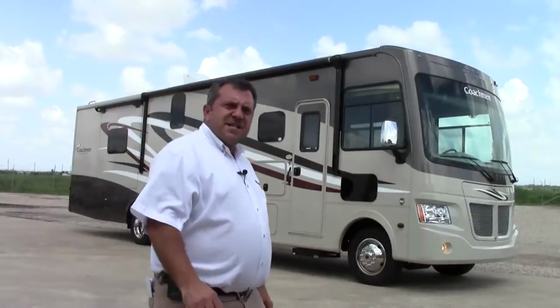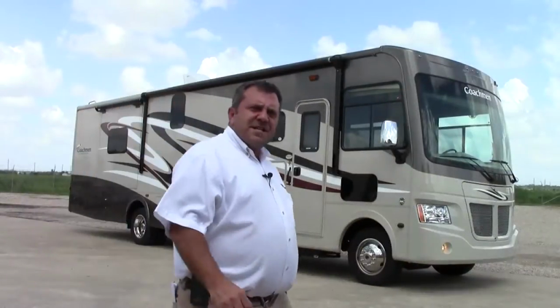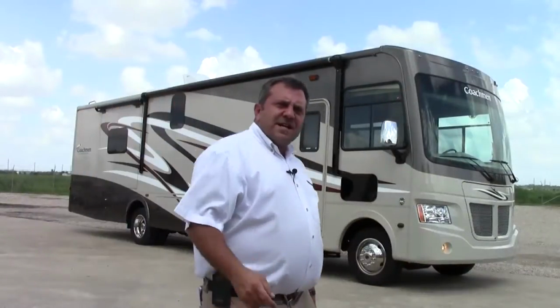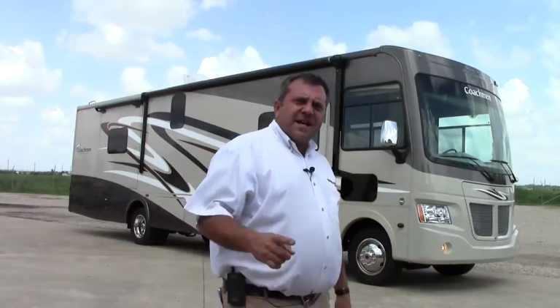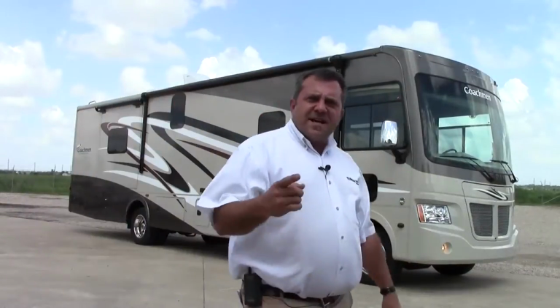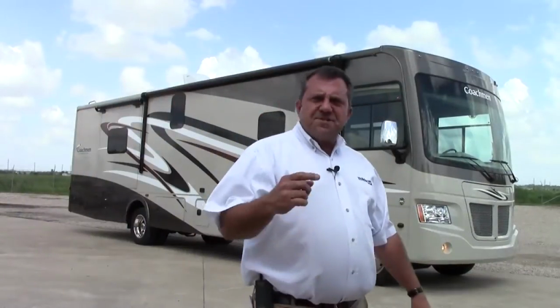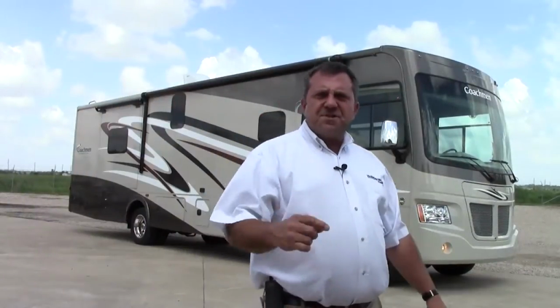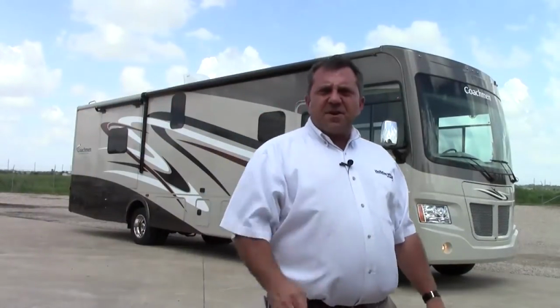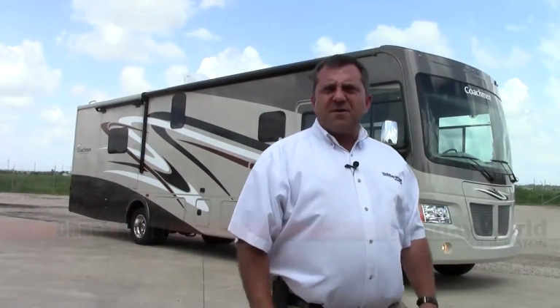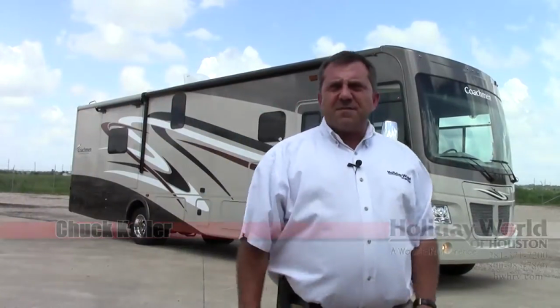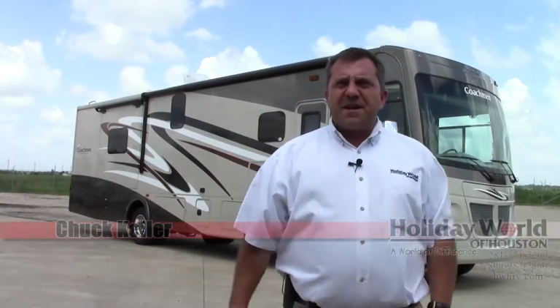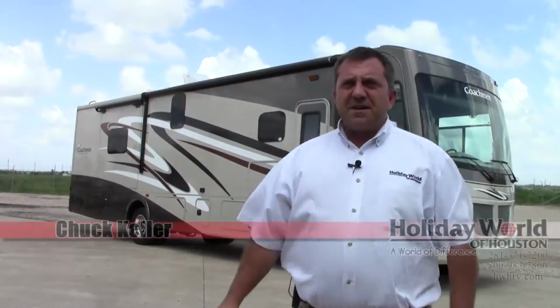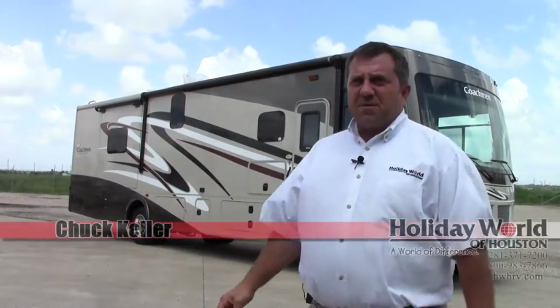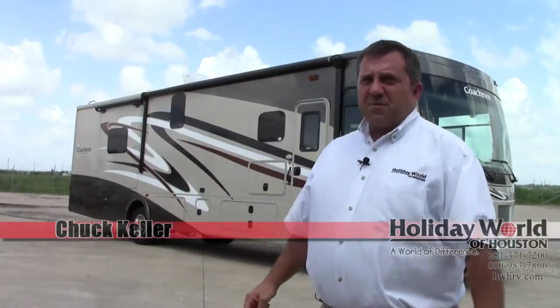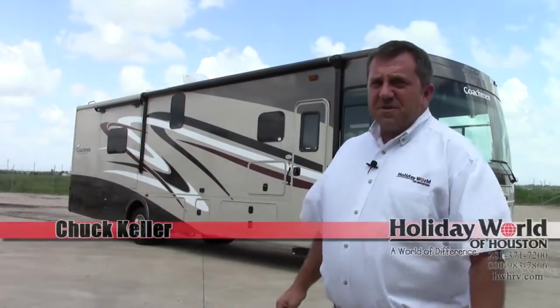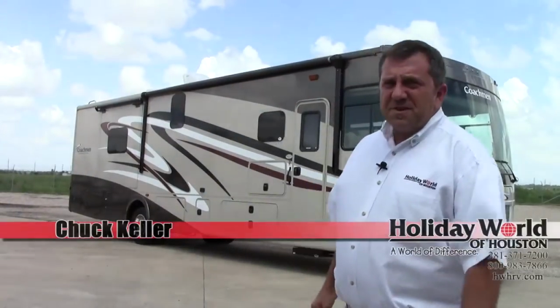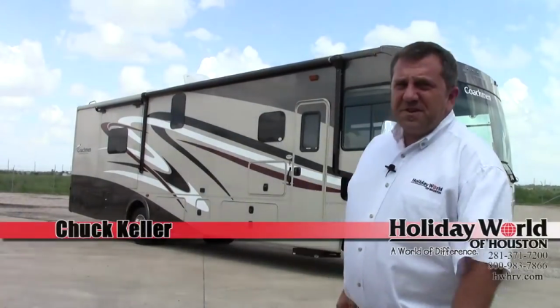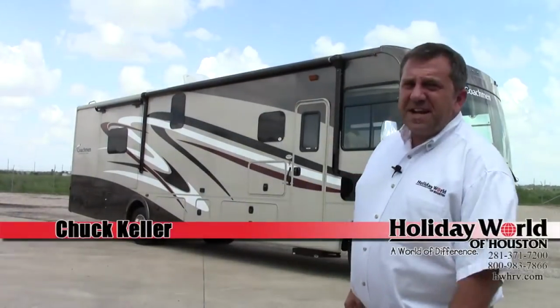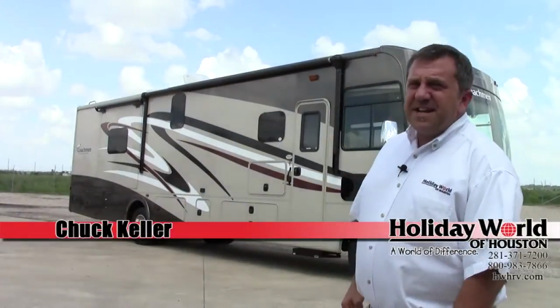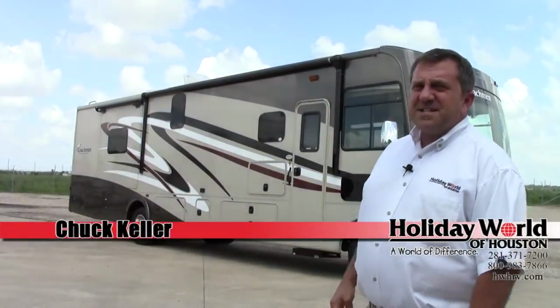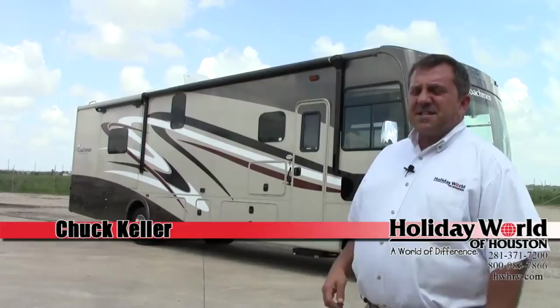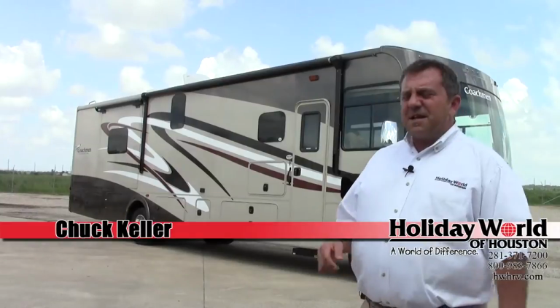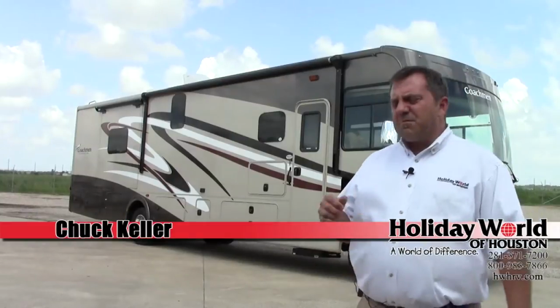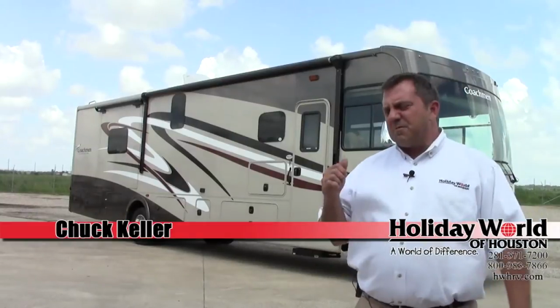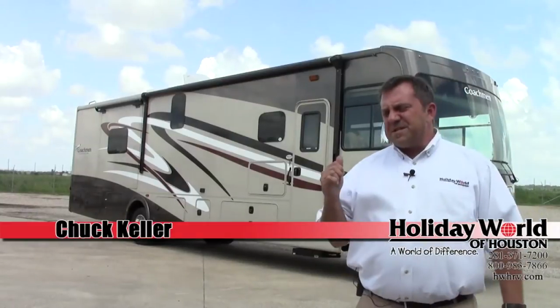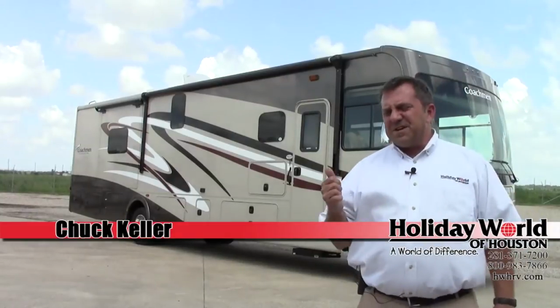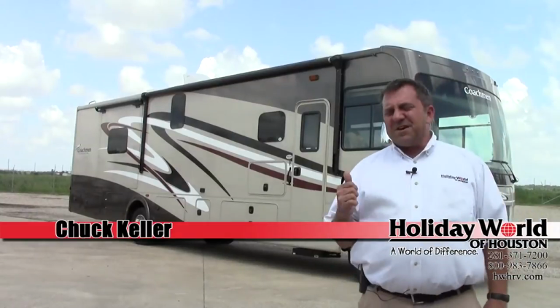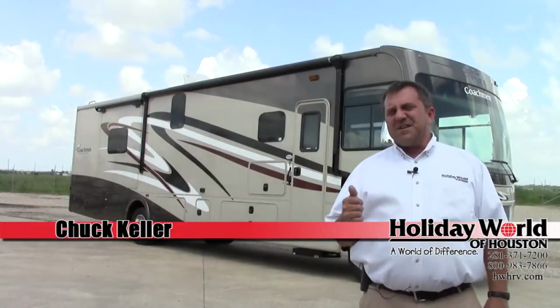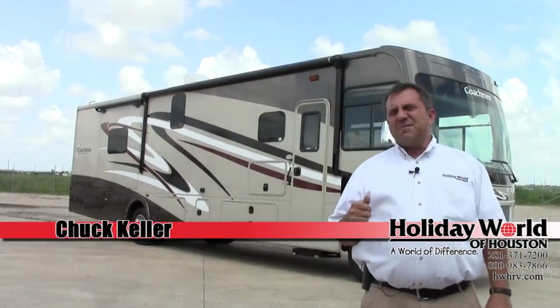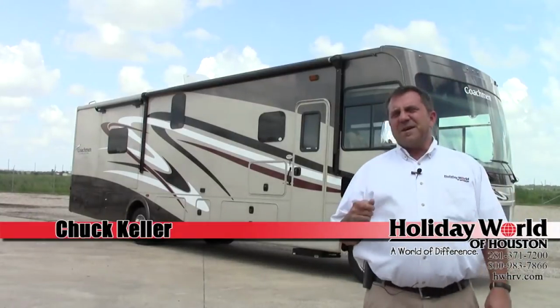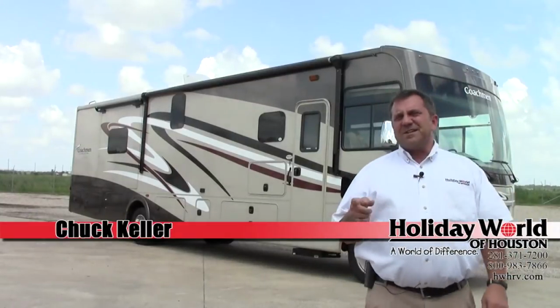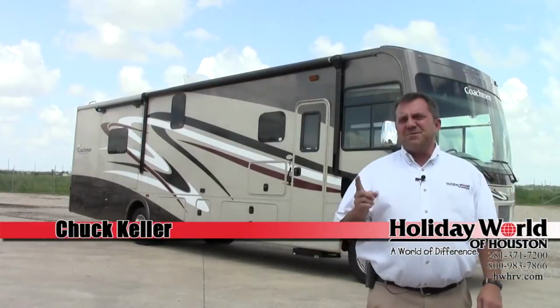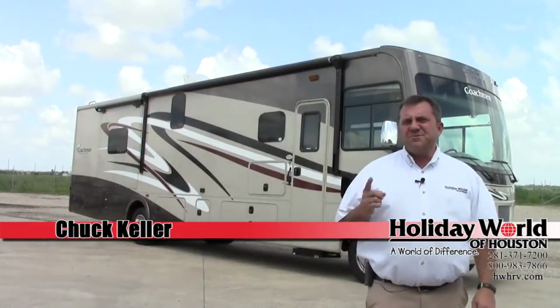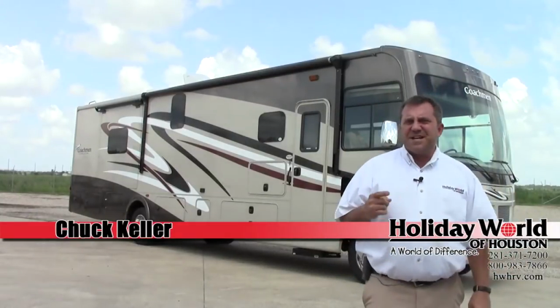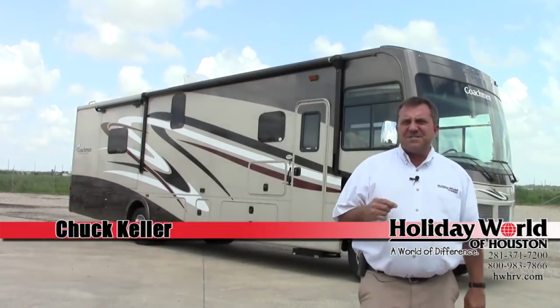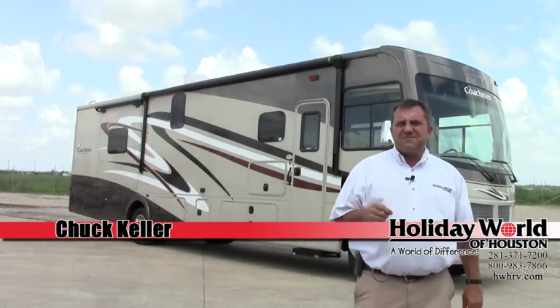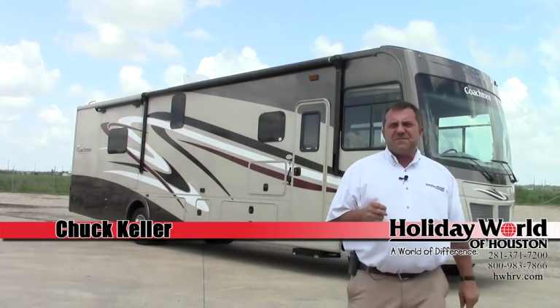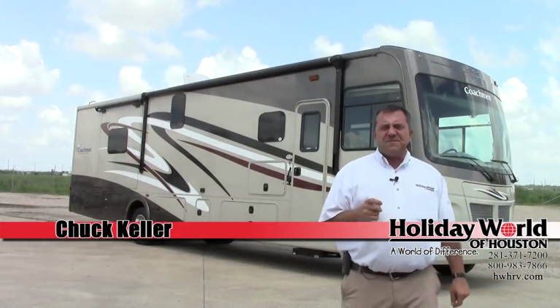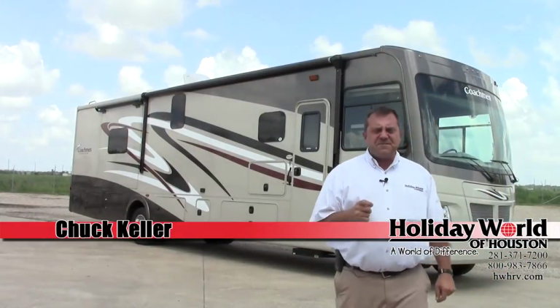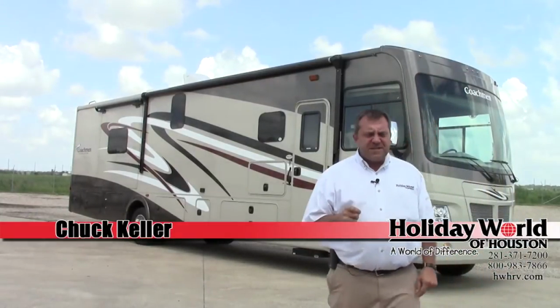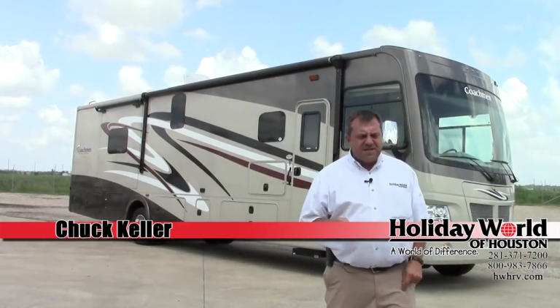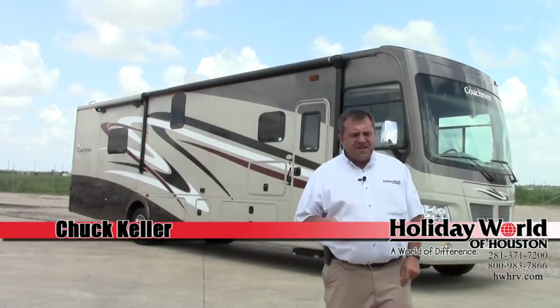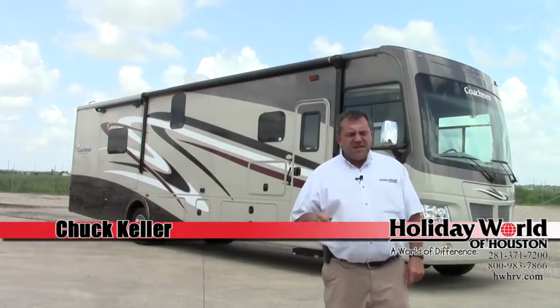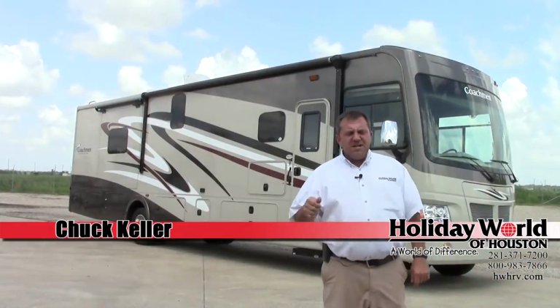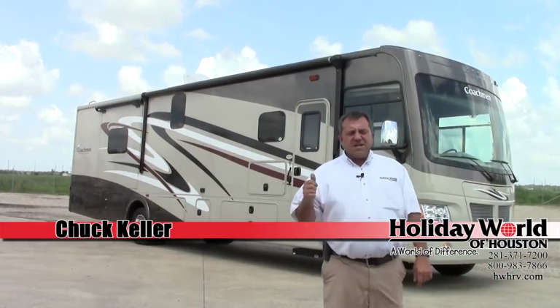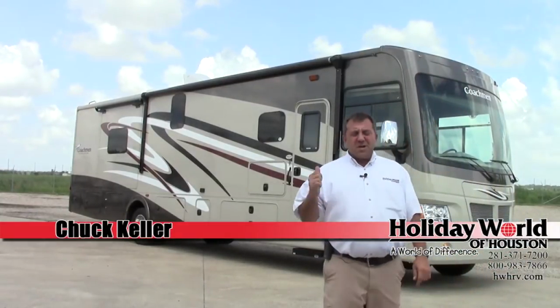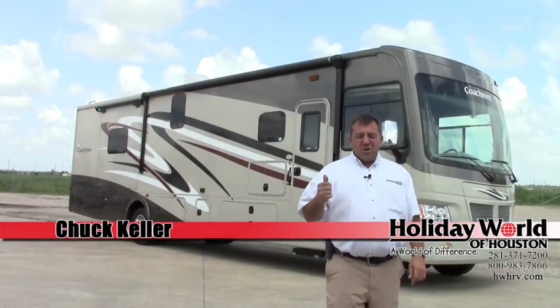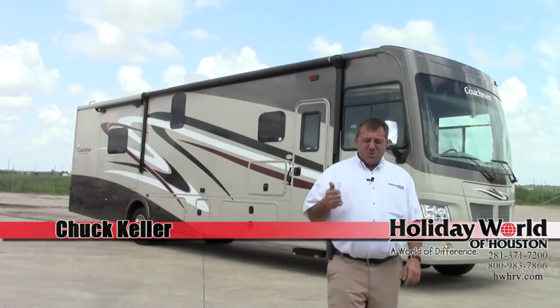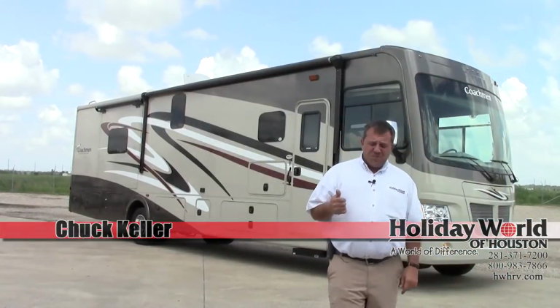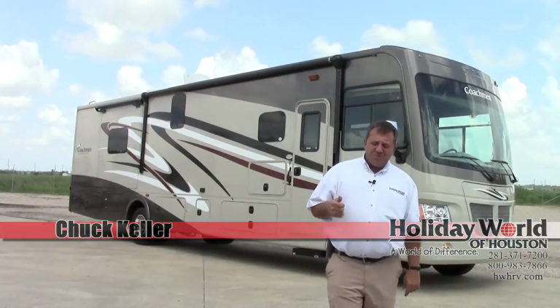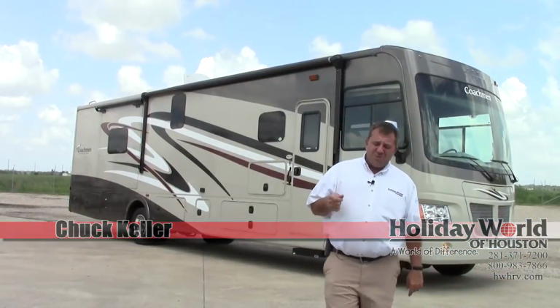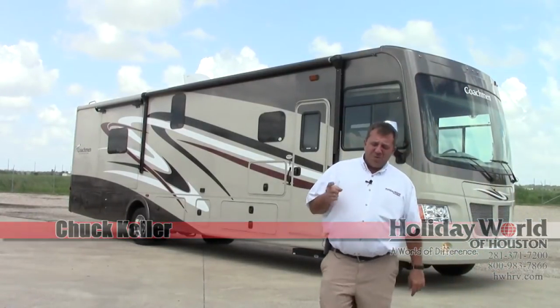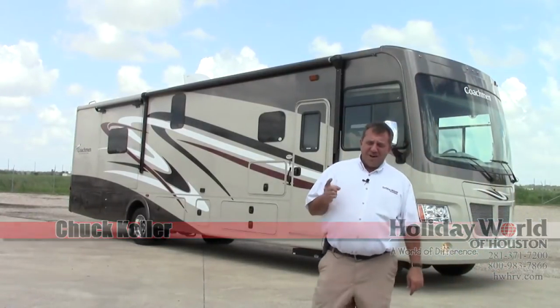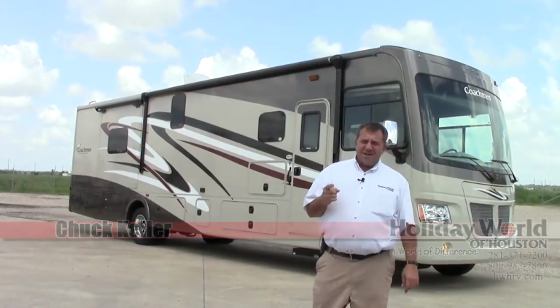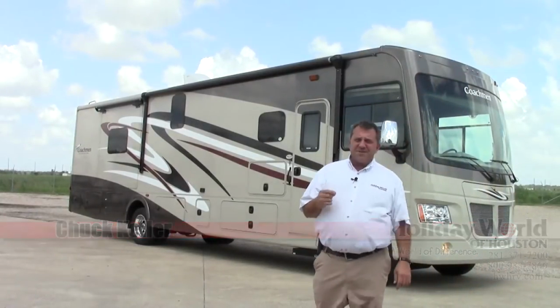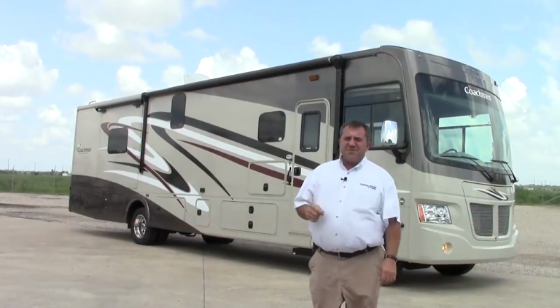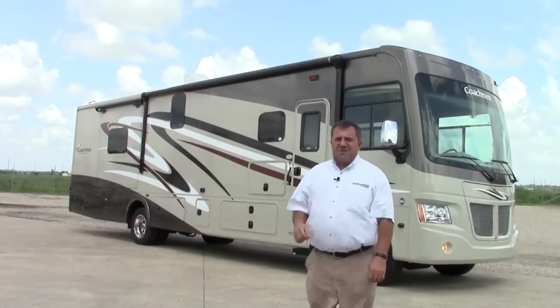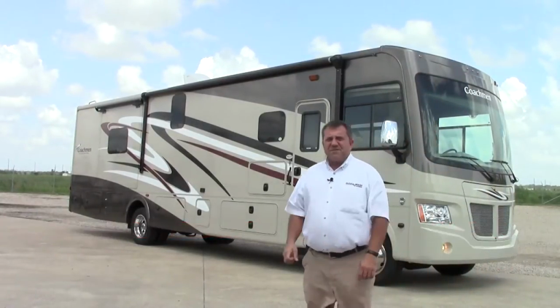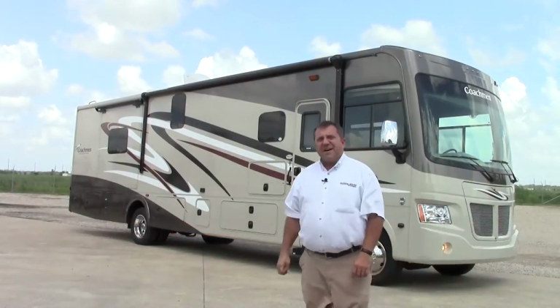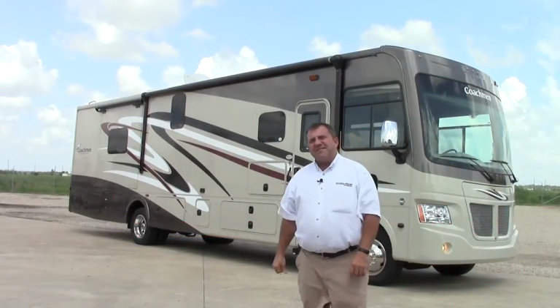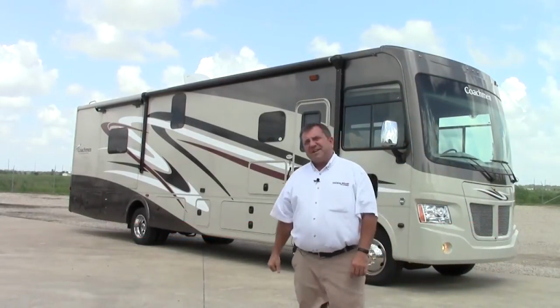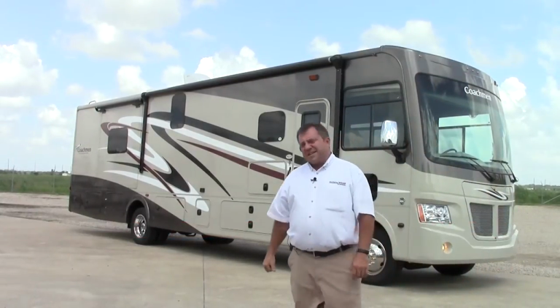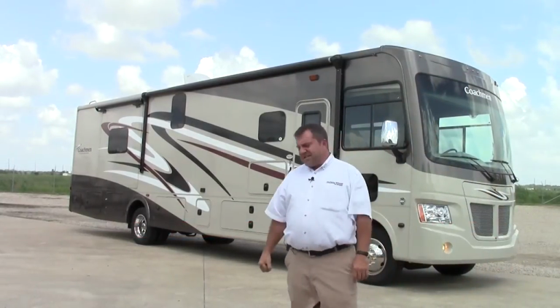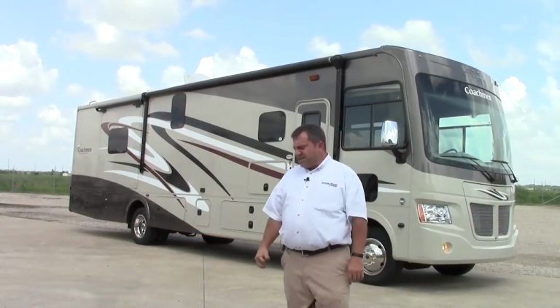Hey guys, Chuck over at Holiday World here in Katy. Today I'm going to be talking about a 2015 Coachman Mirada 35 LS.